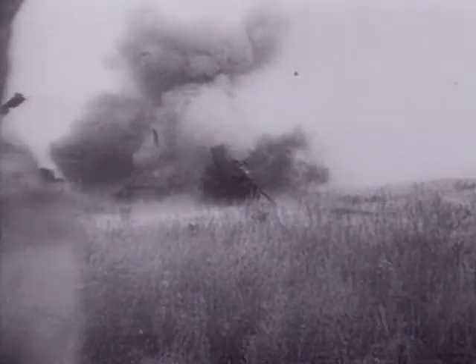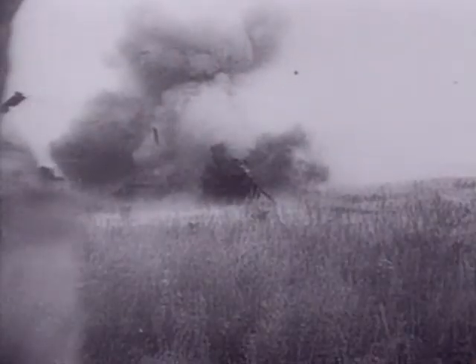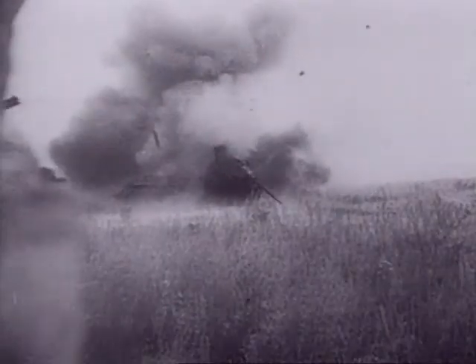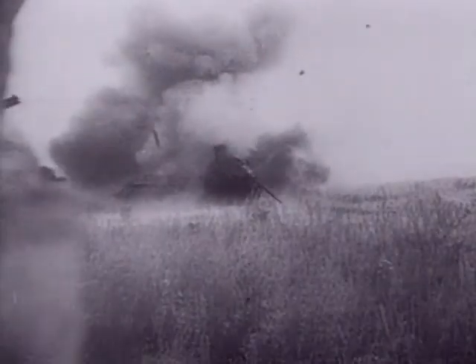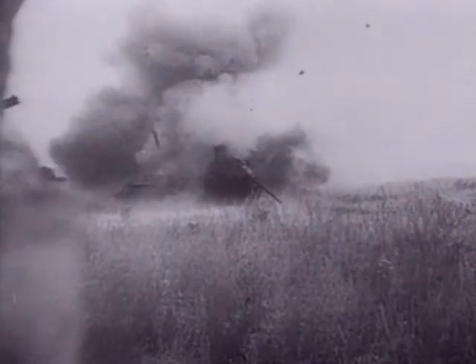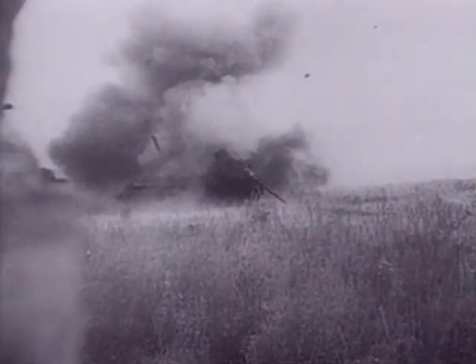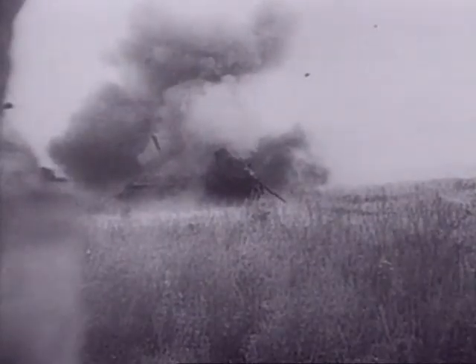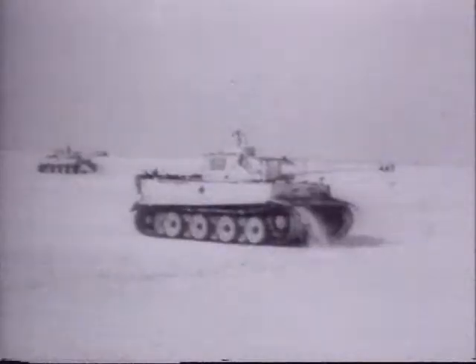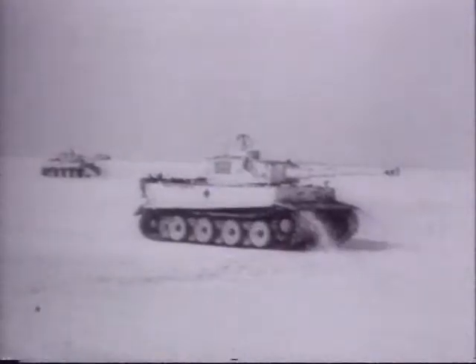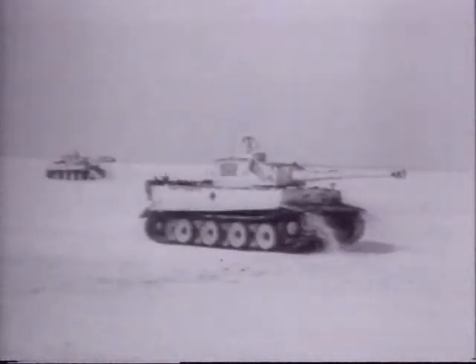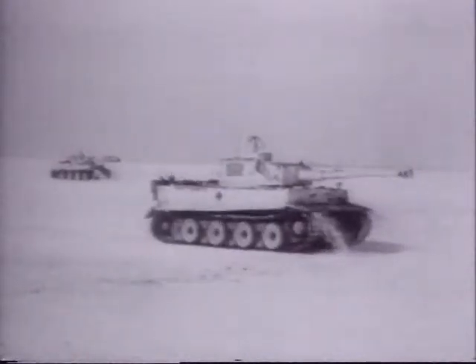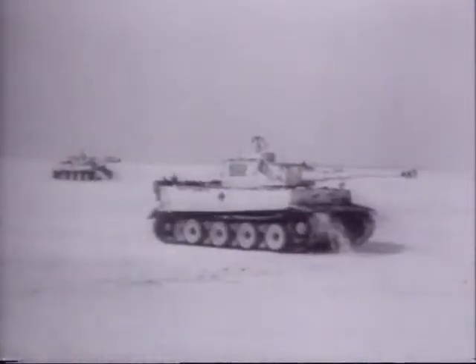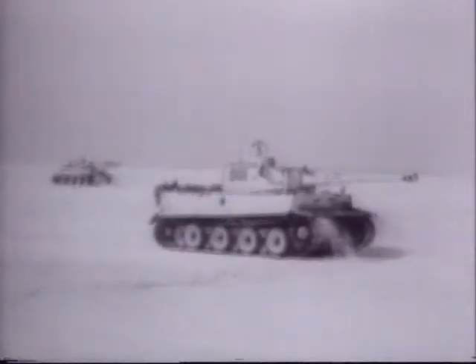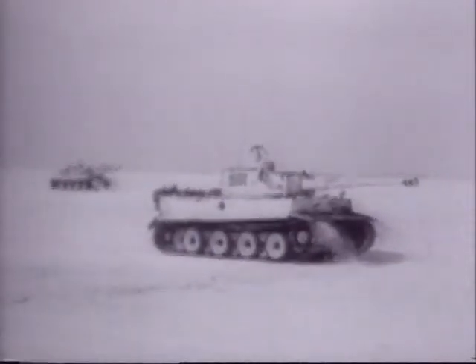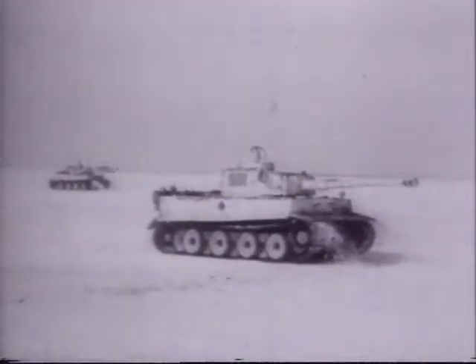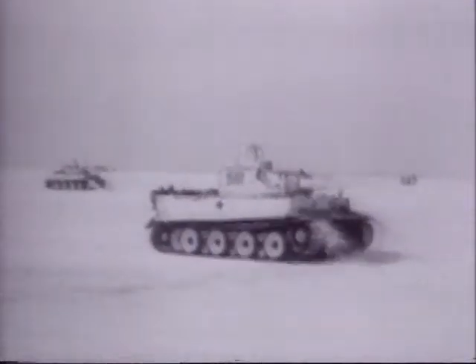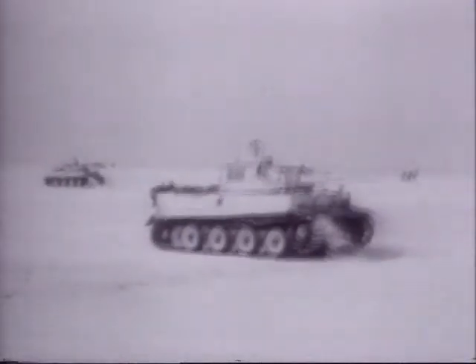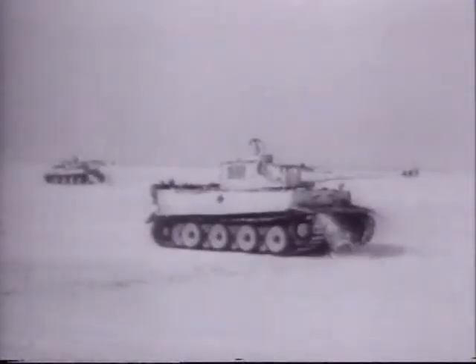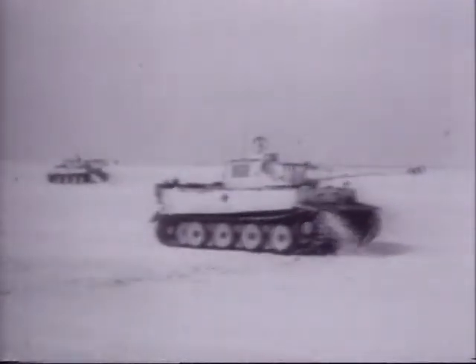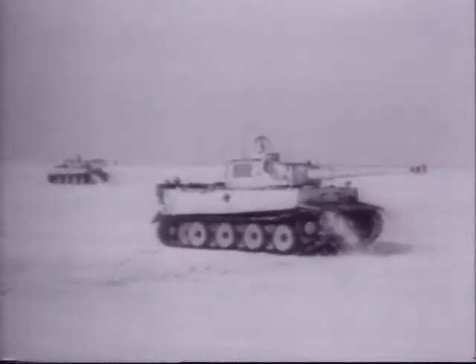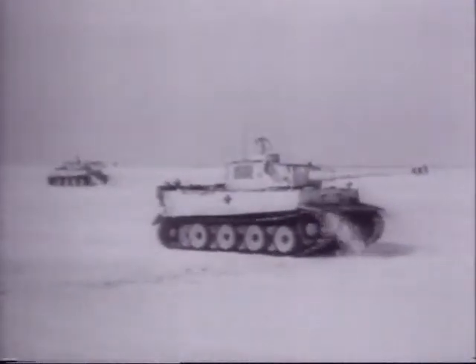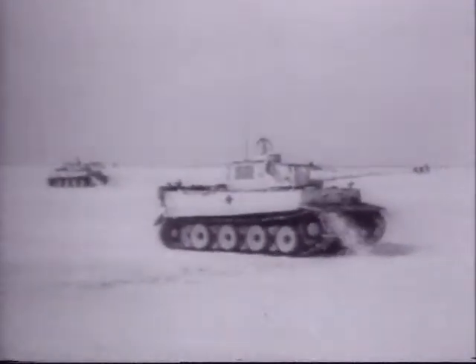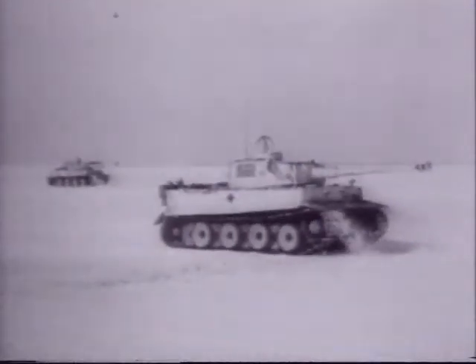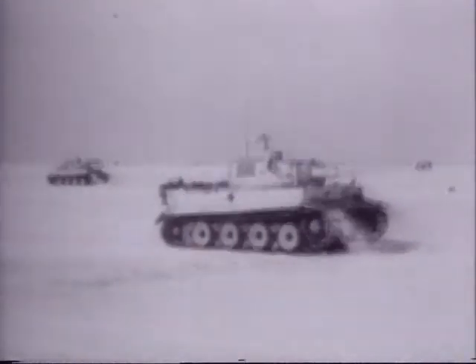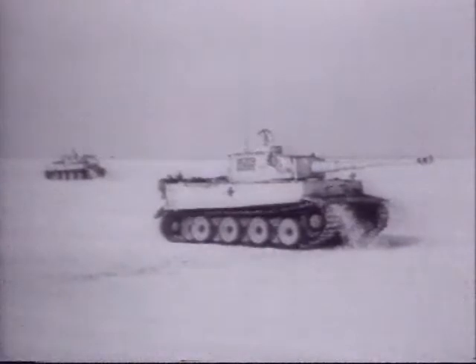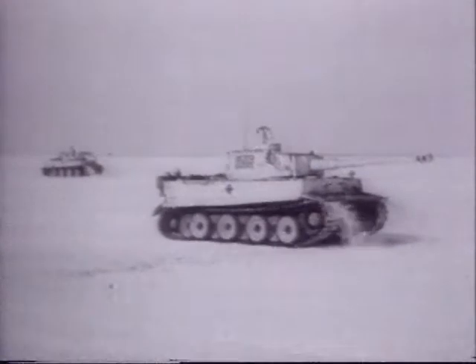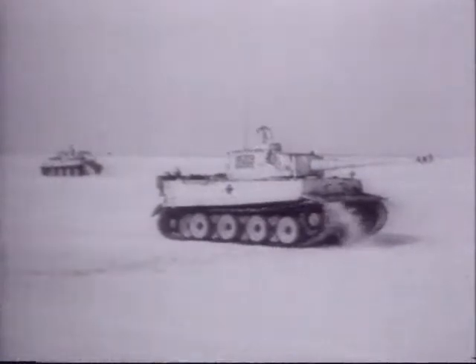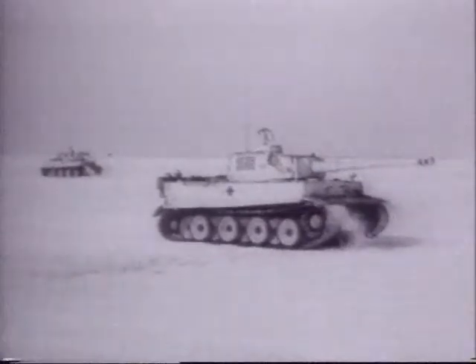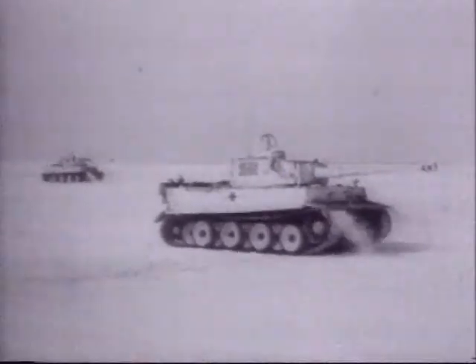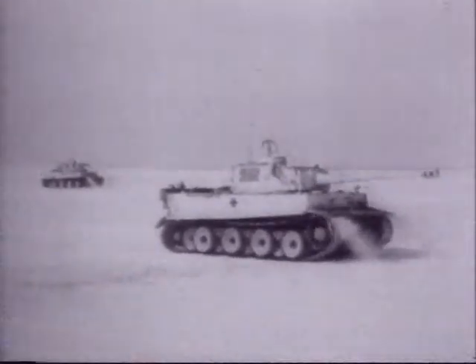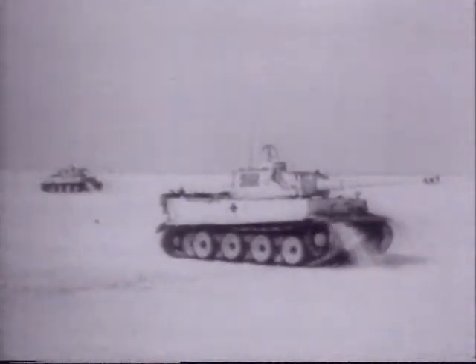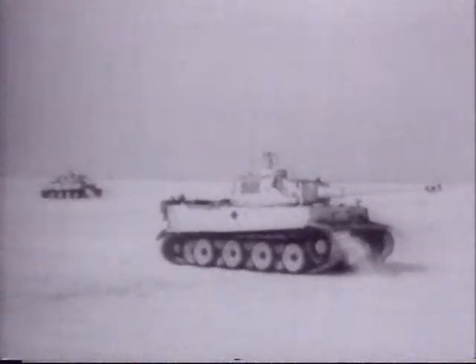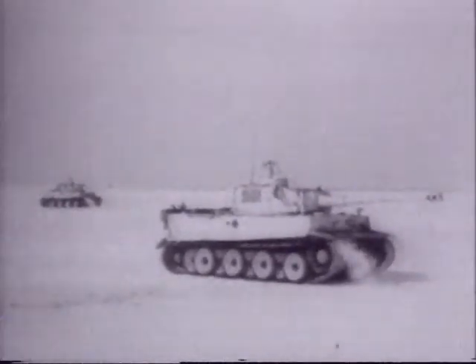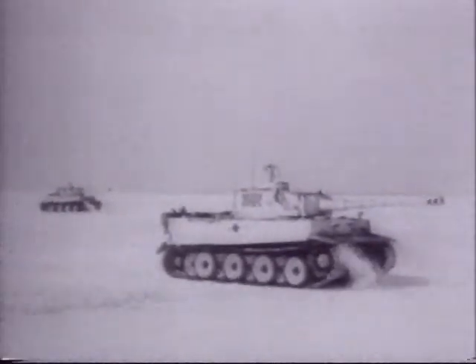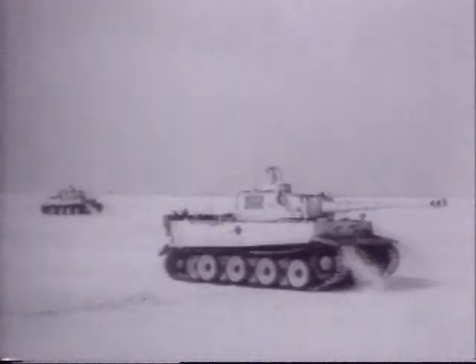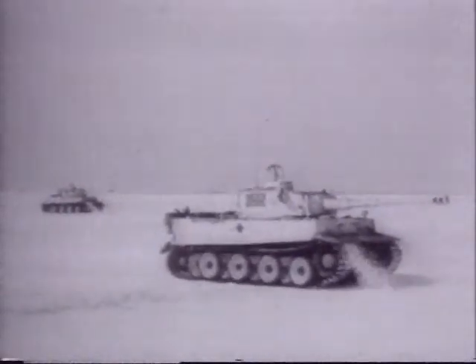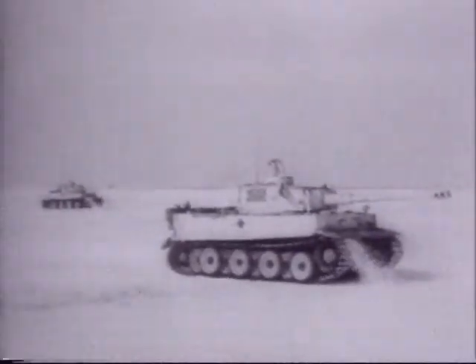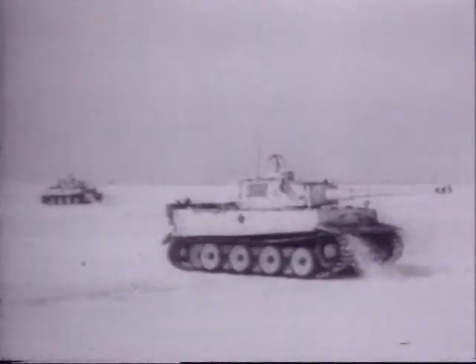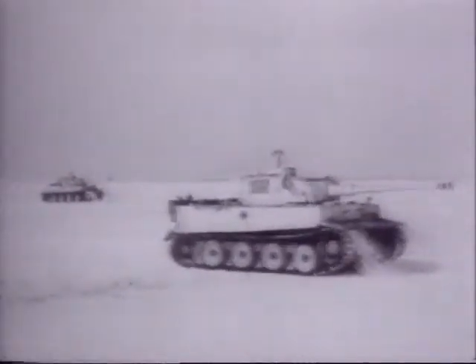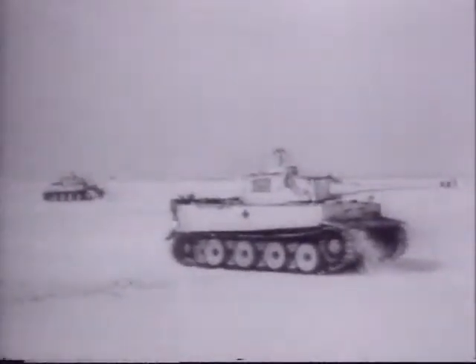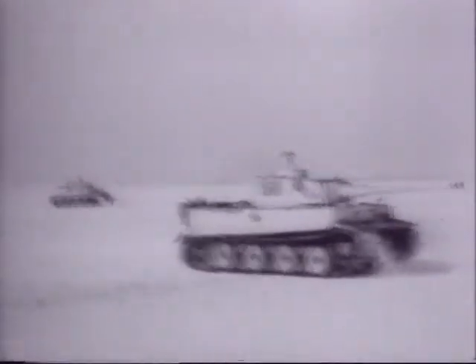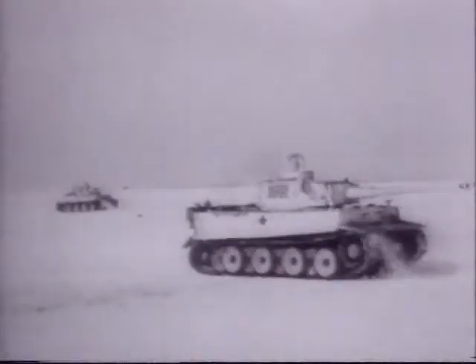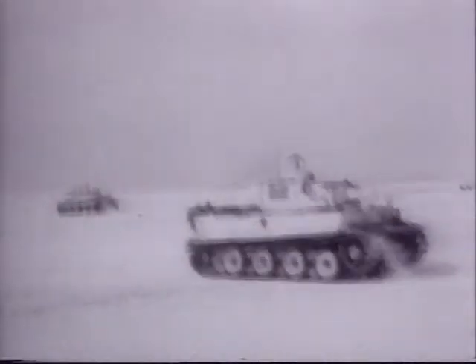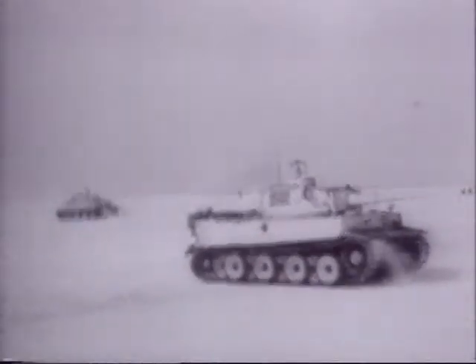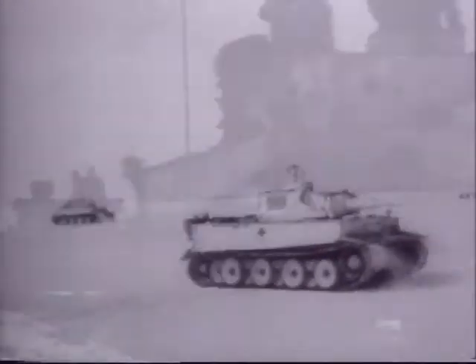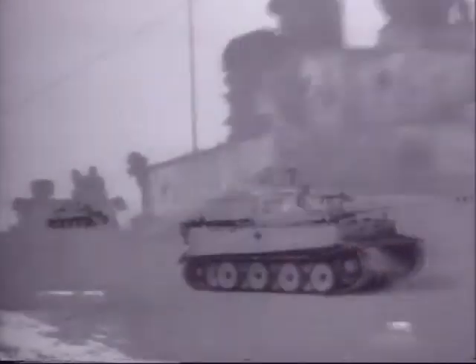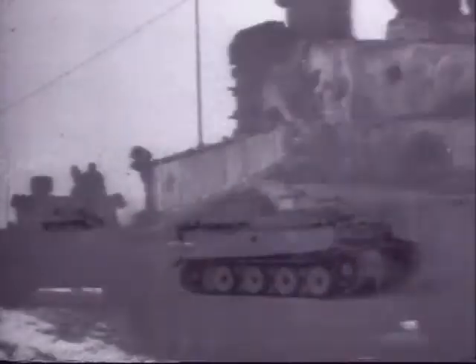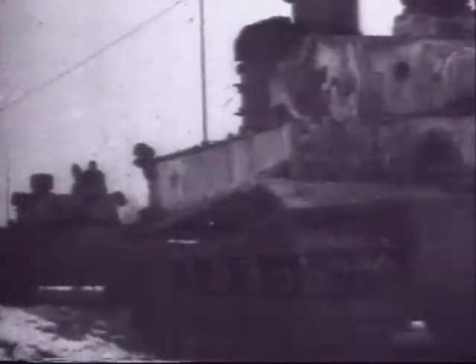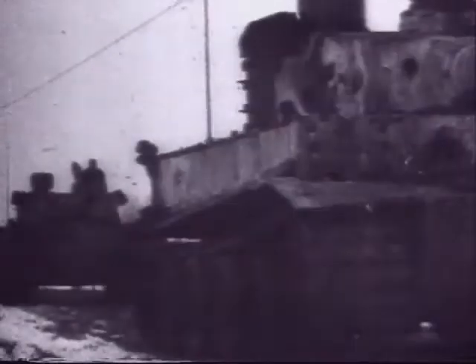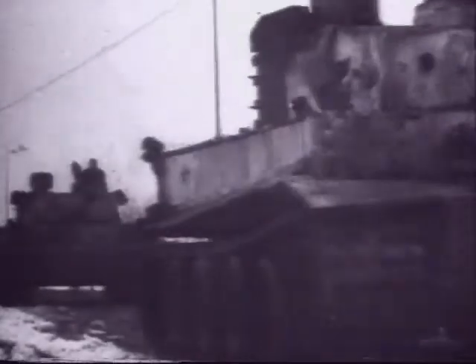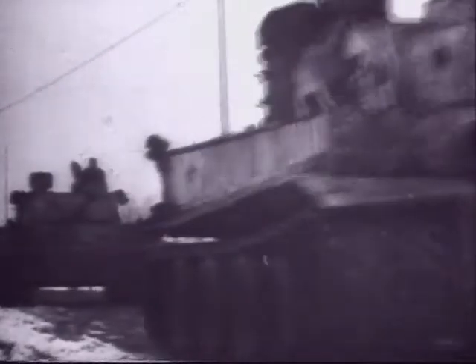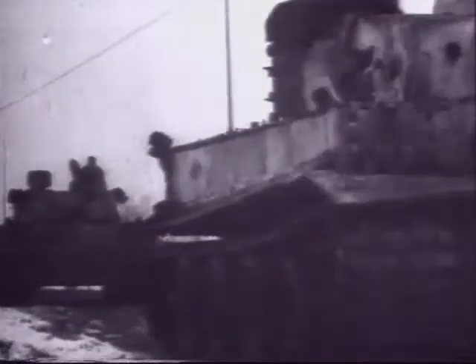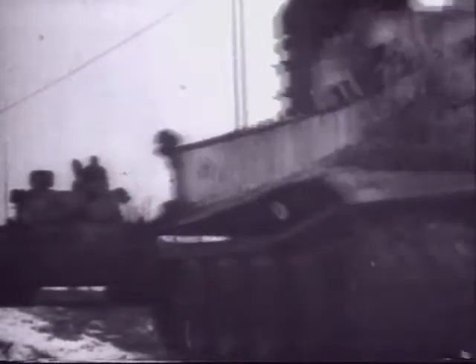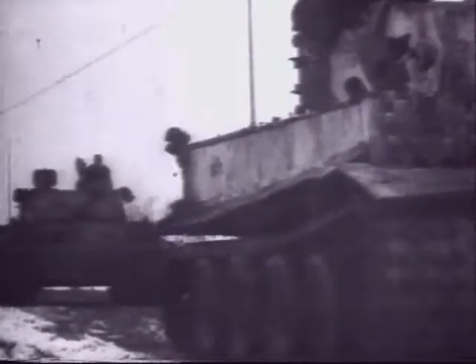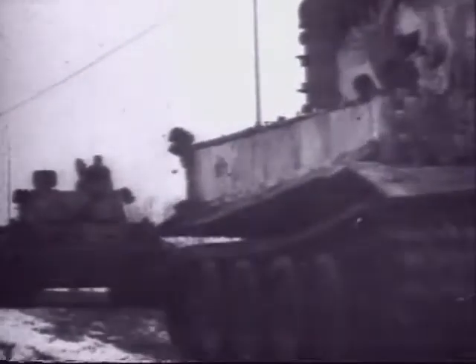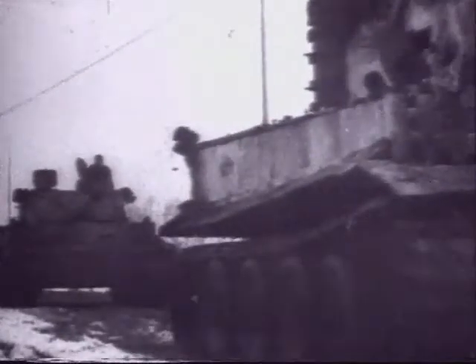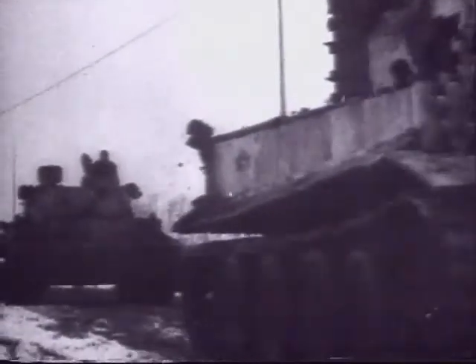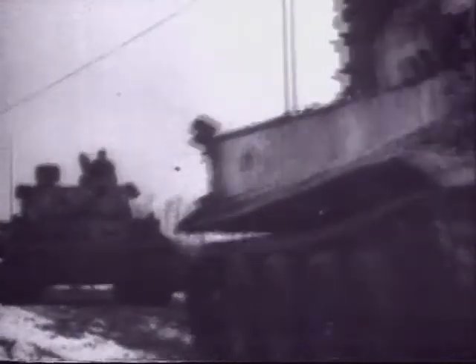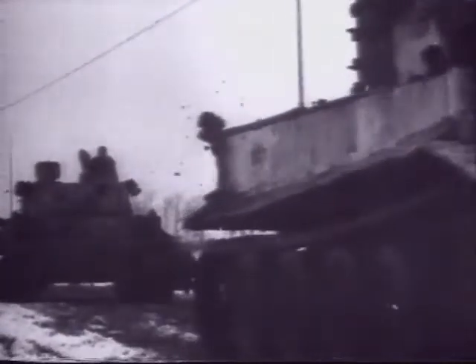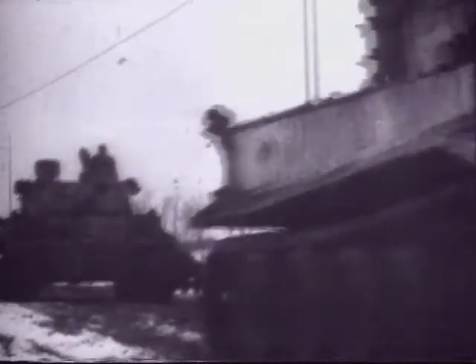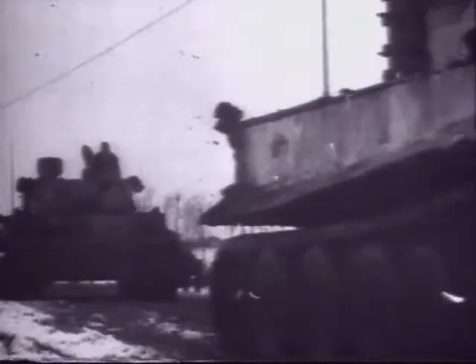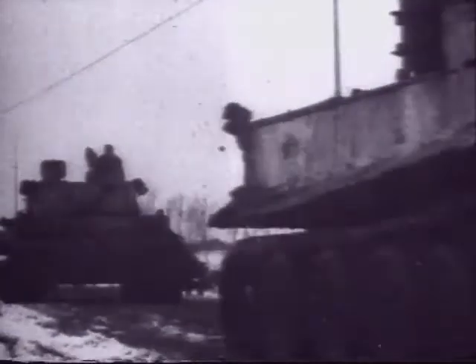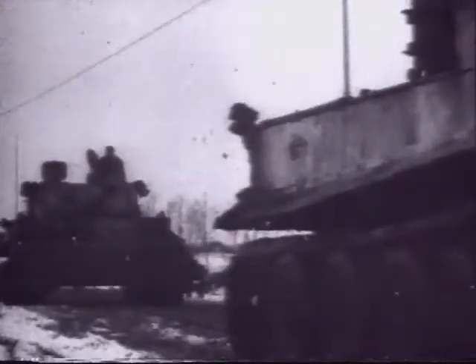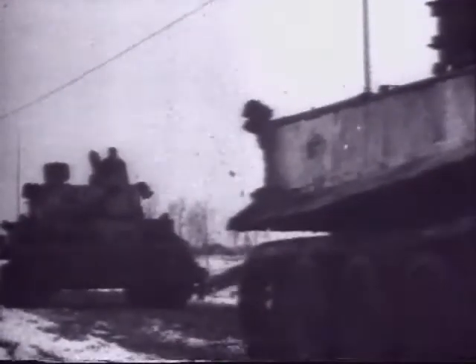The Tiger I quickly earned a fearsome reputation against all of its foes. The tank only saw action for two years, but its reputation still stands today.